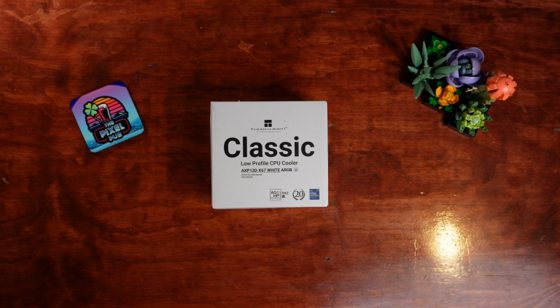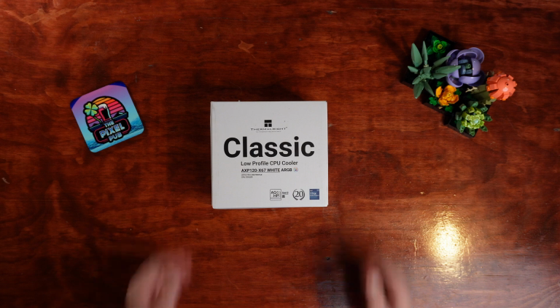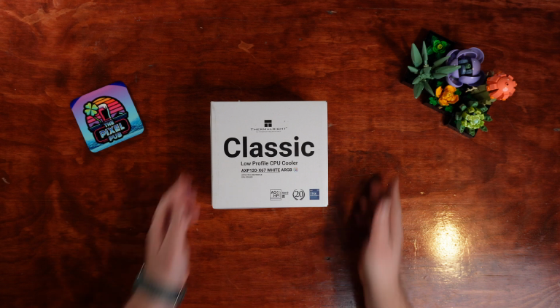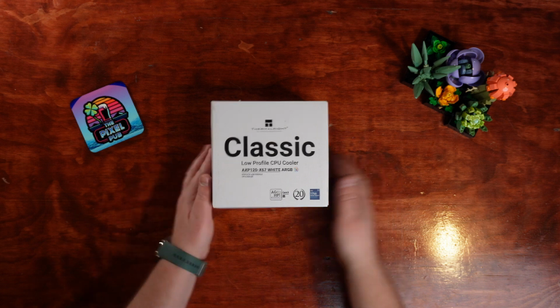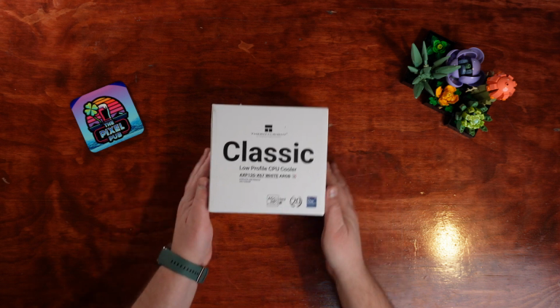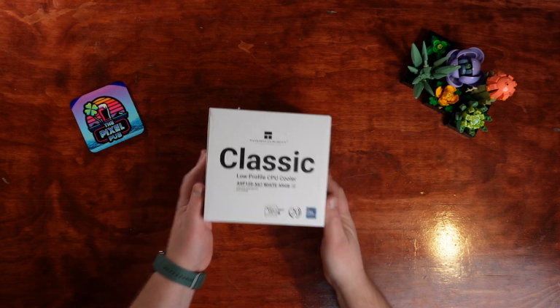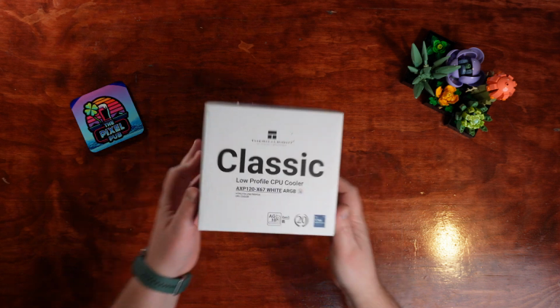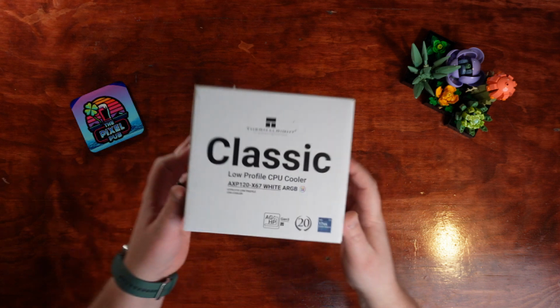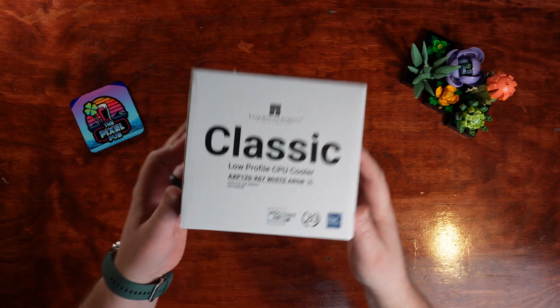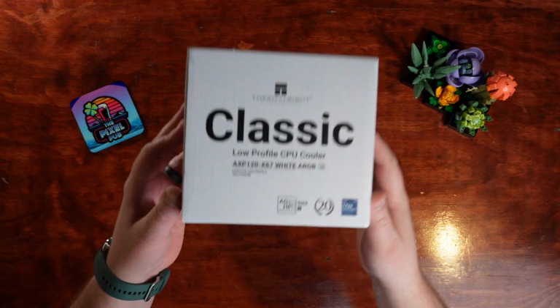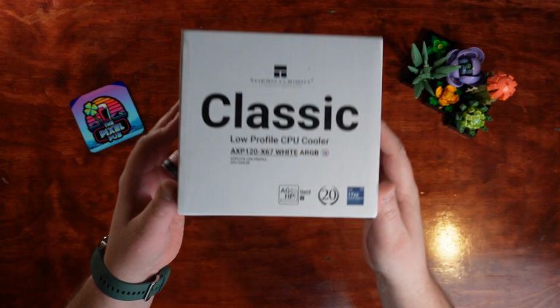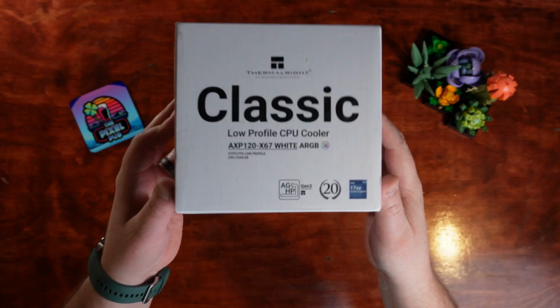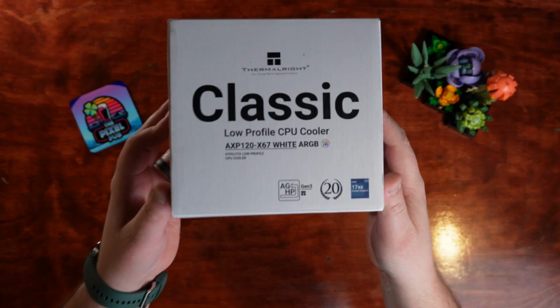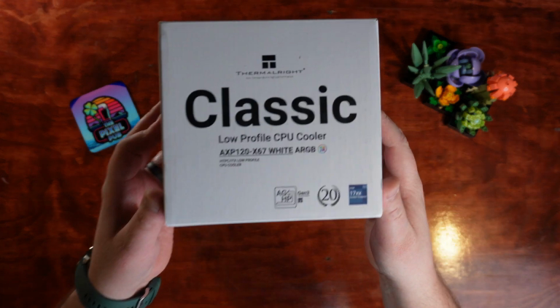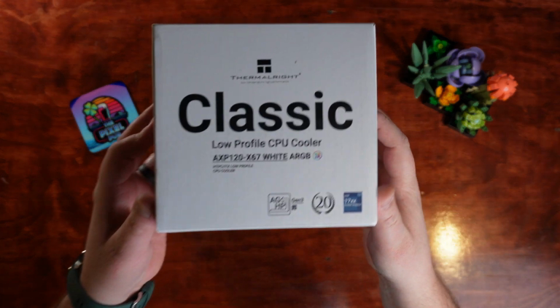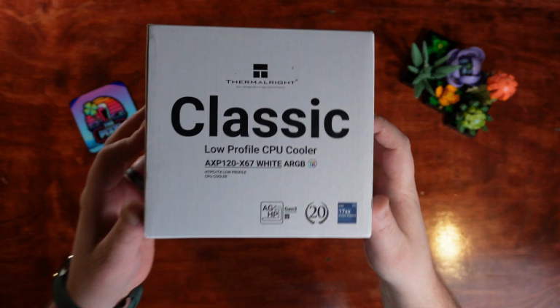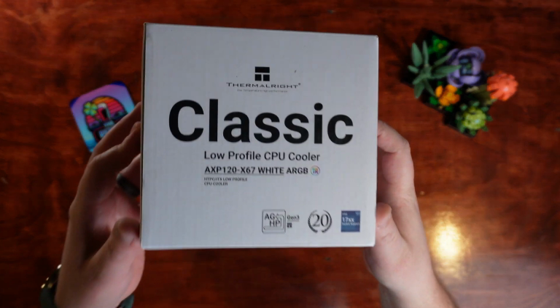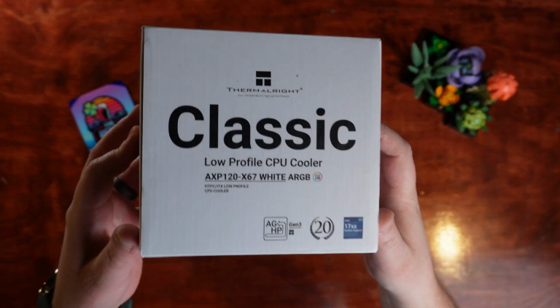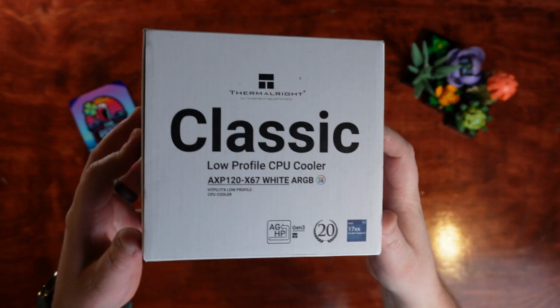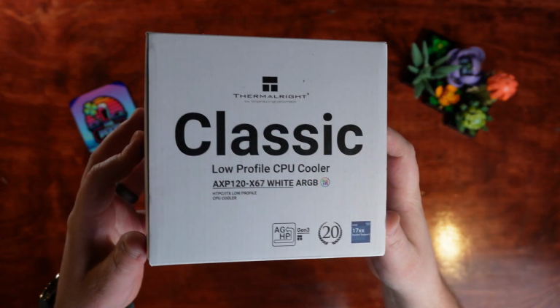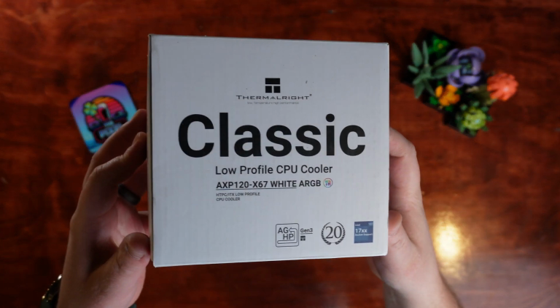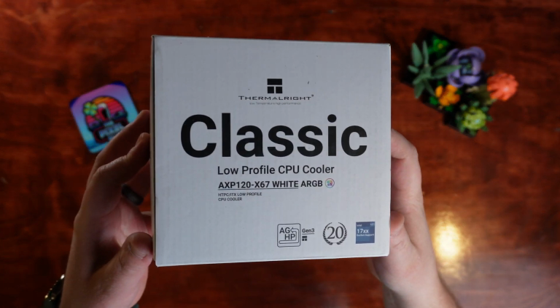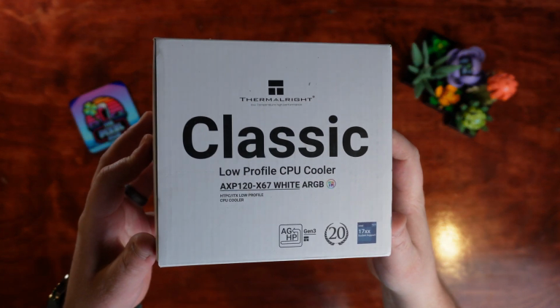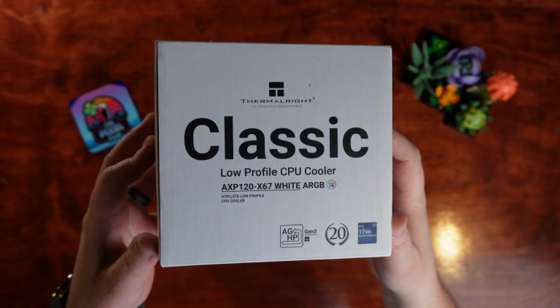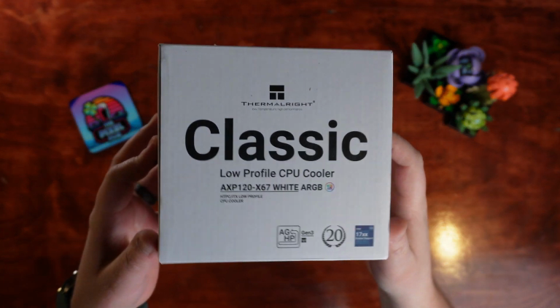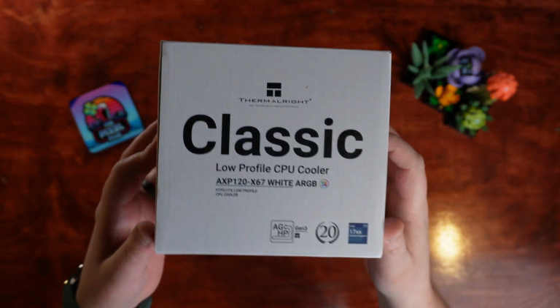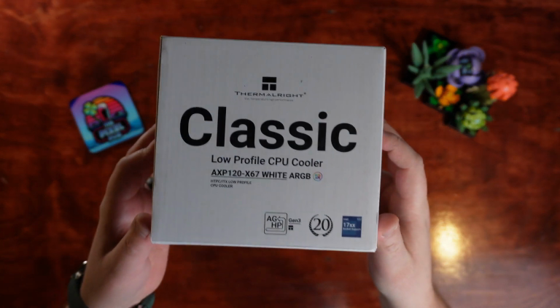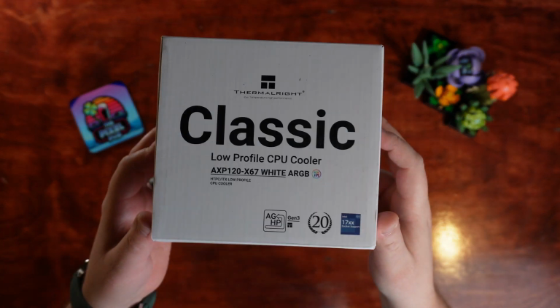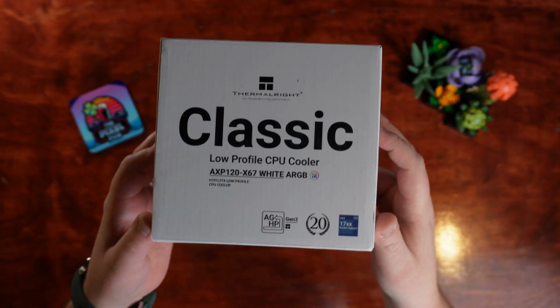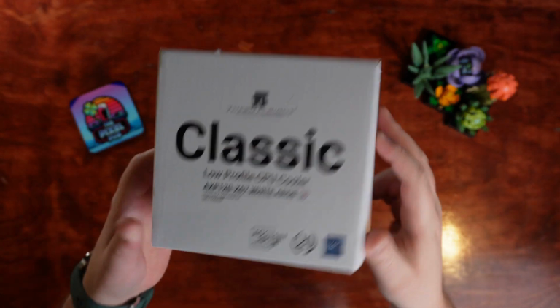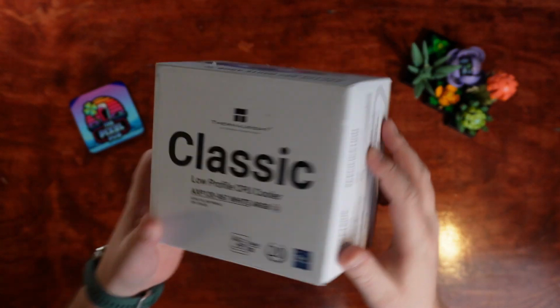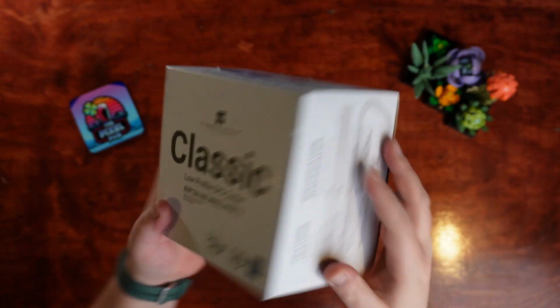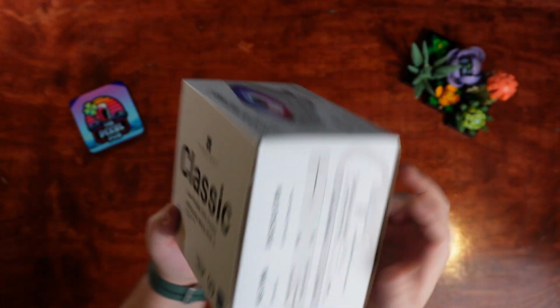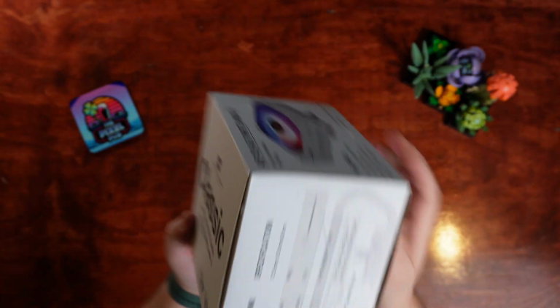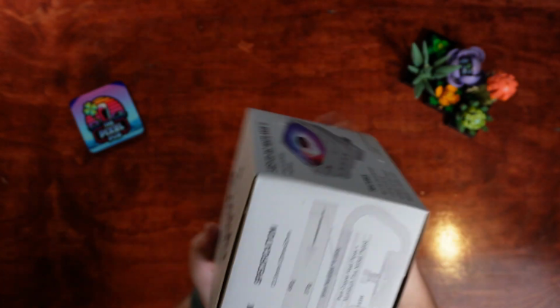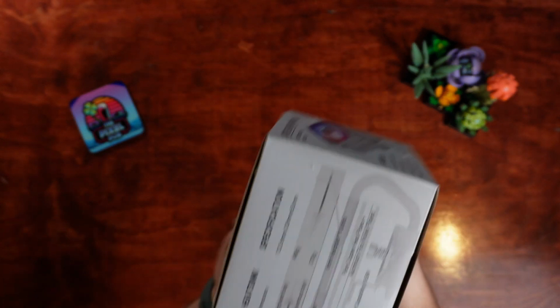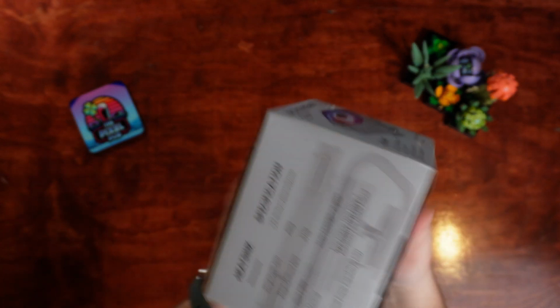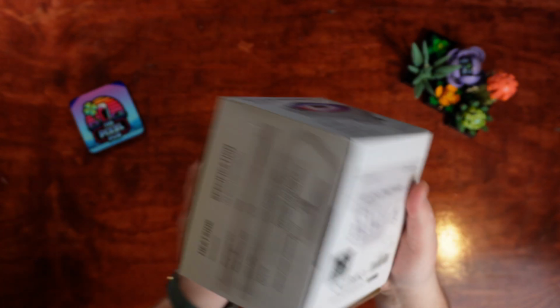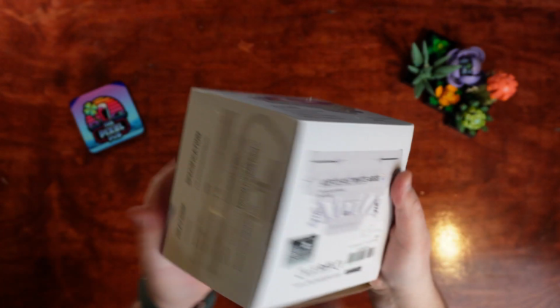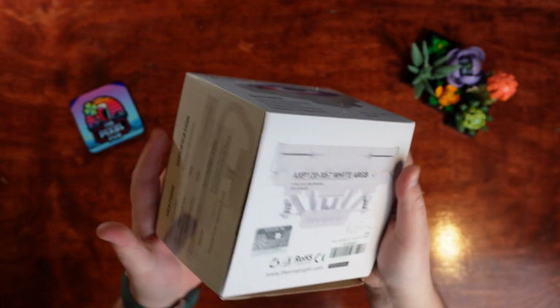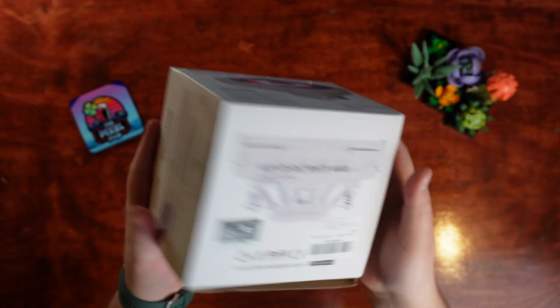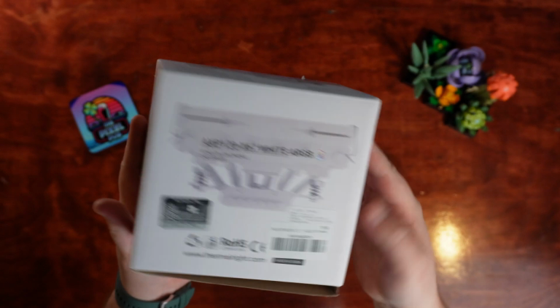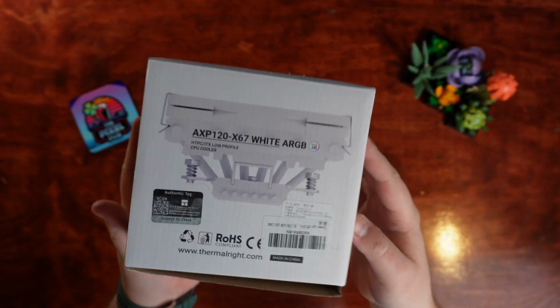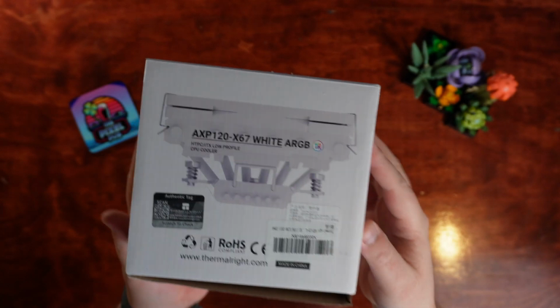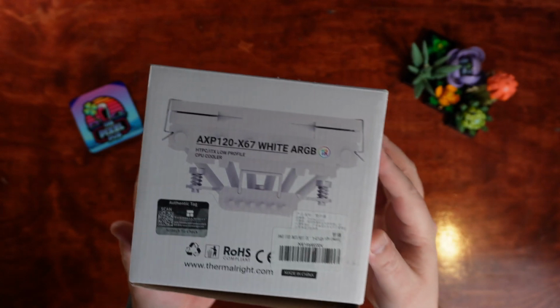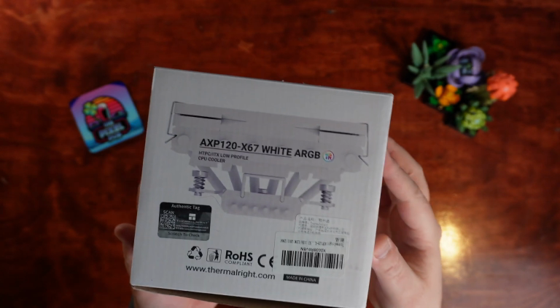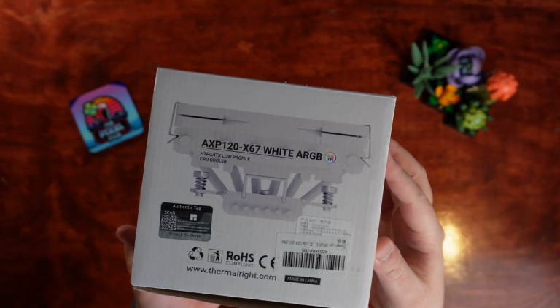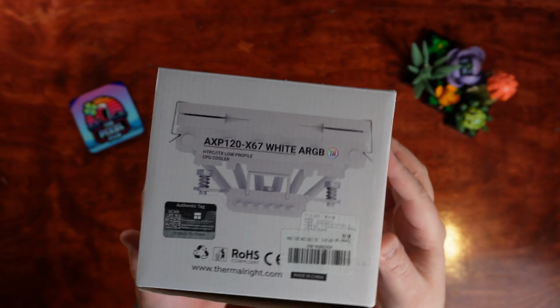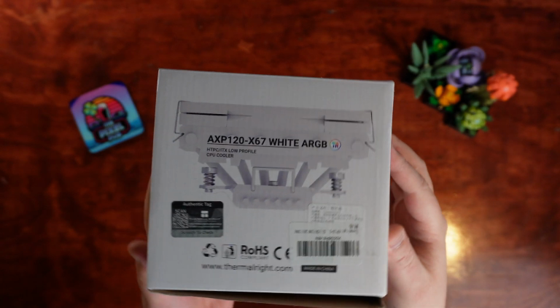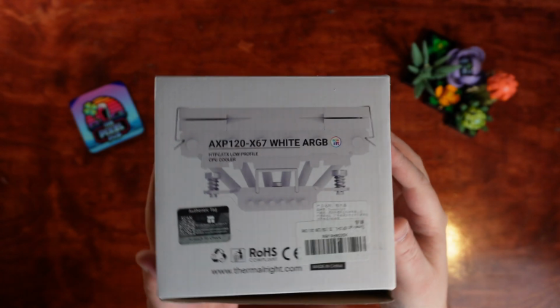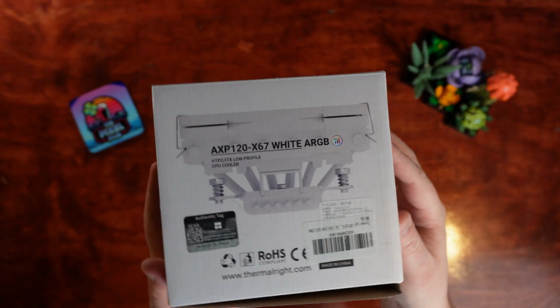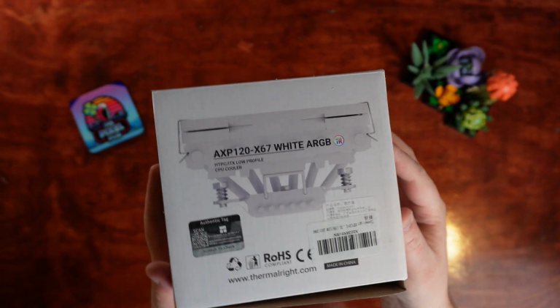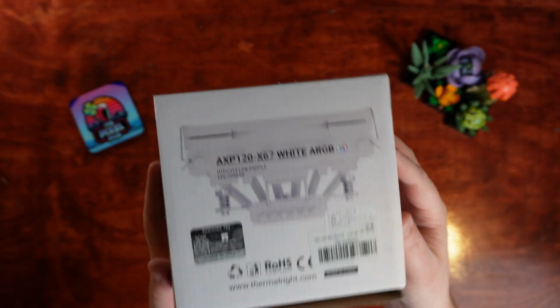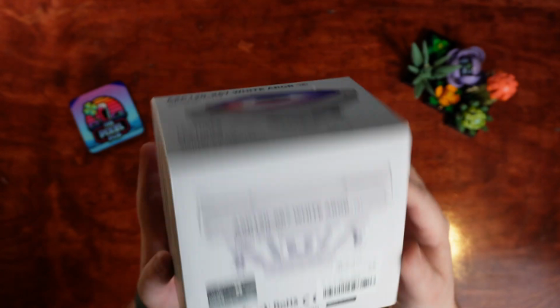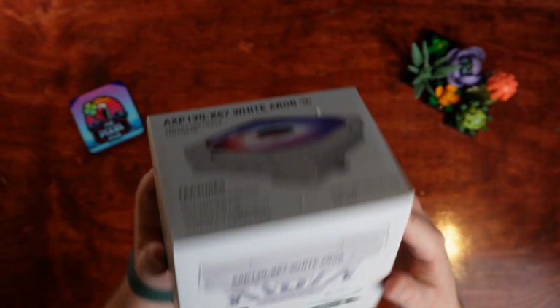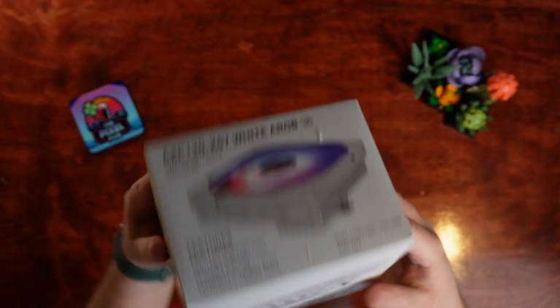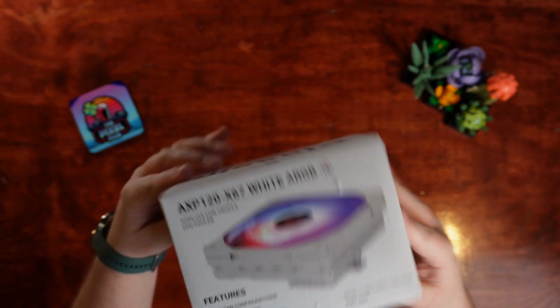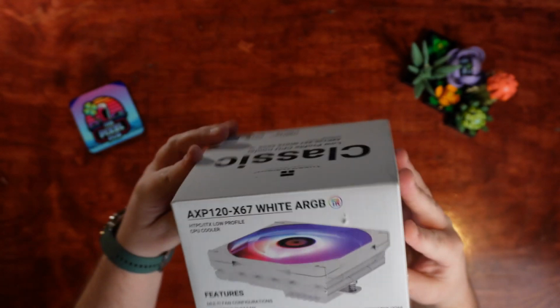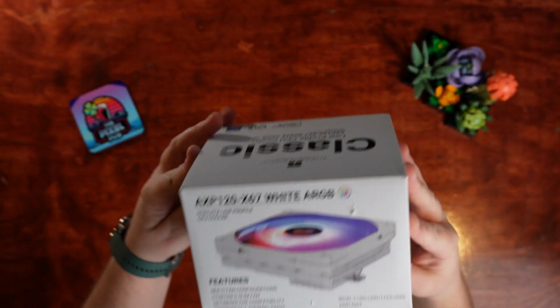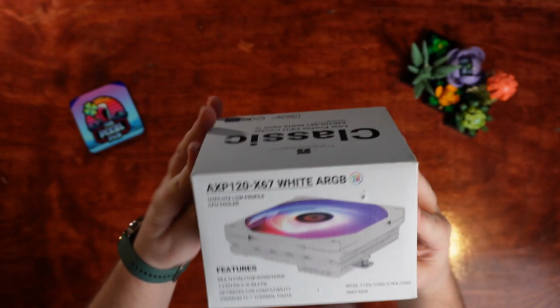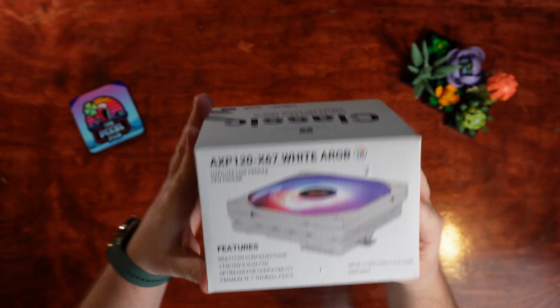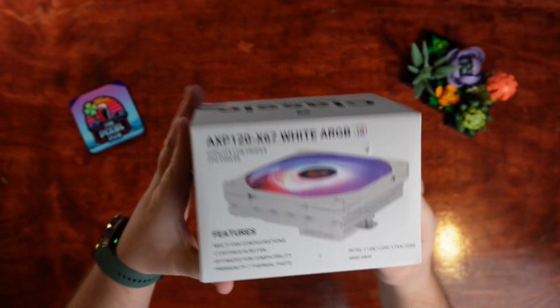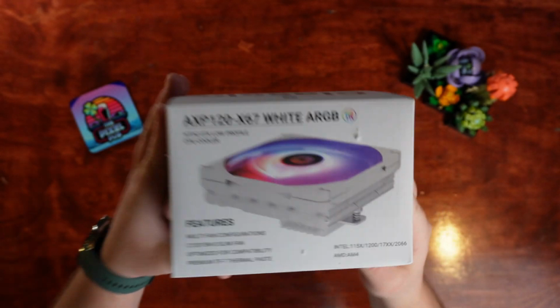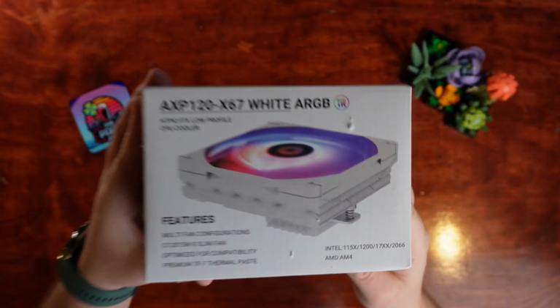Welcome back to the PixelPub, where we talk the best tech to help you game, stream, and create with less stress.